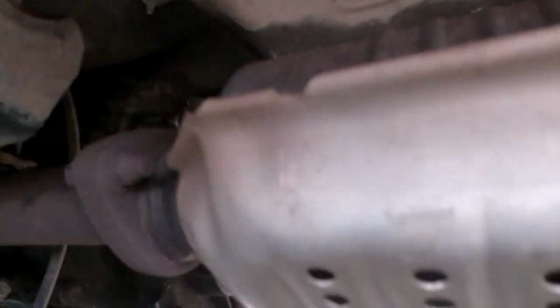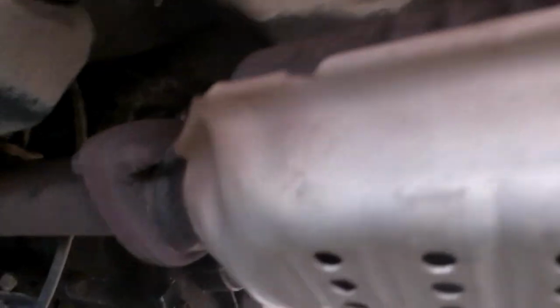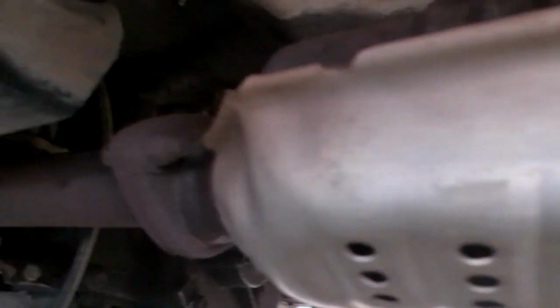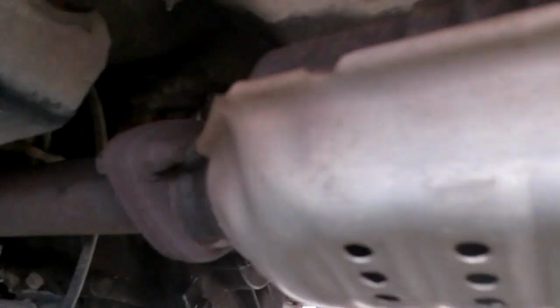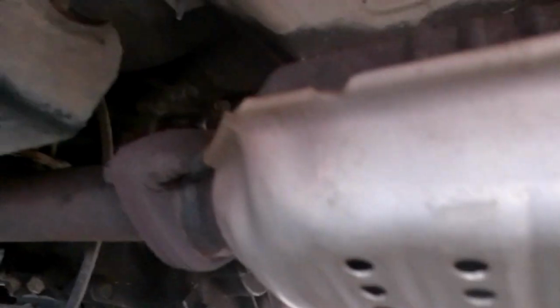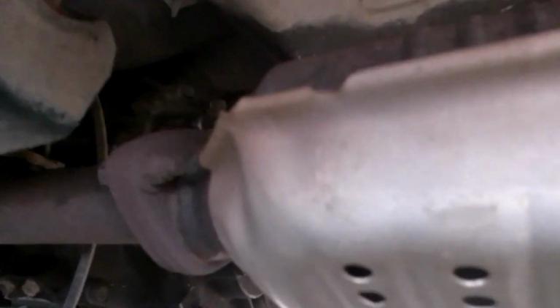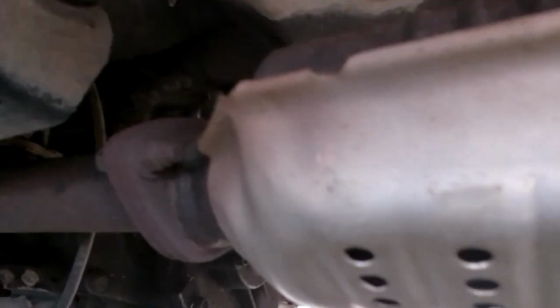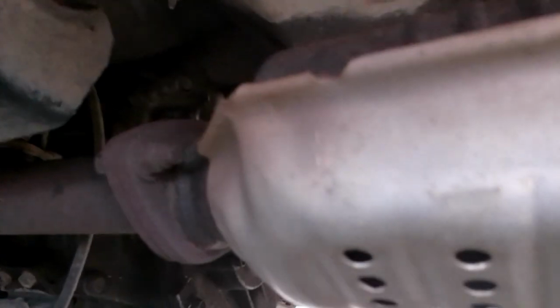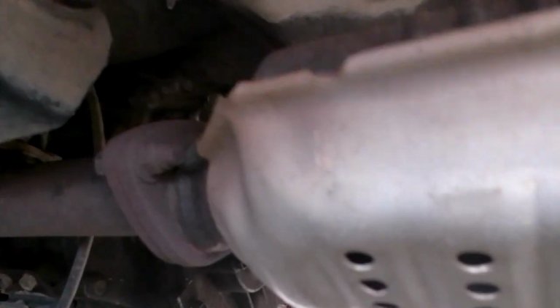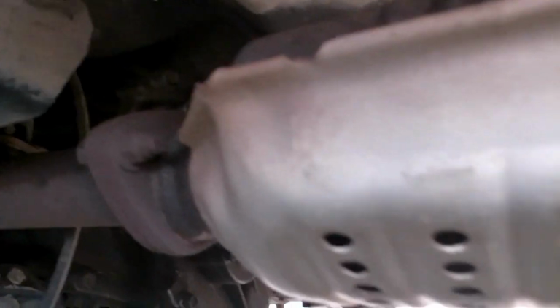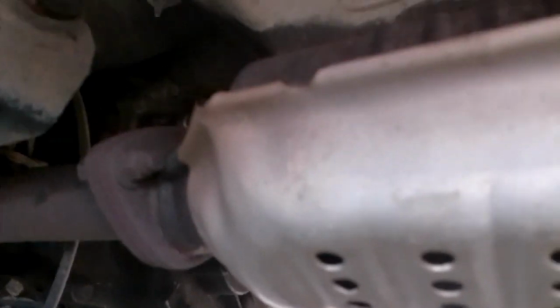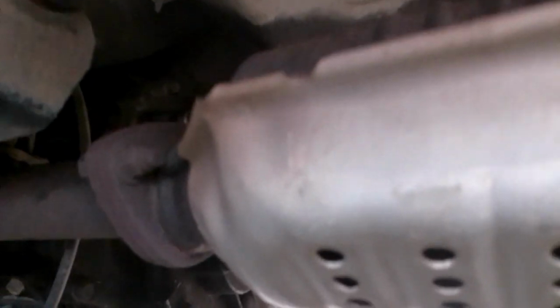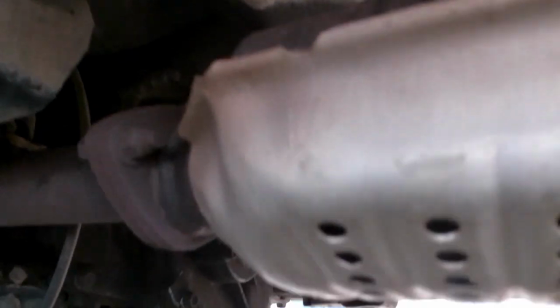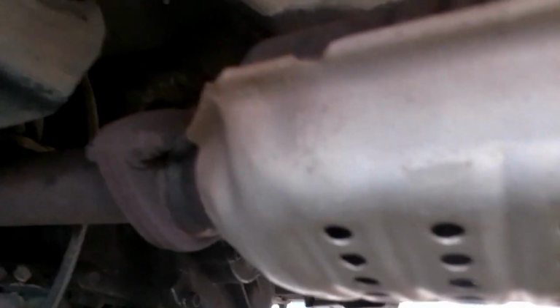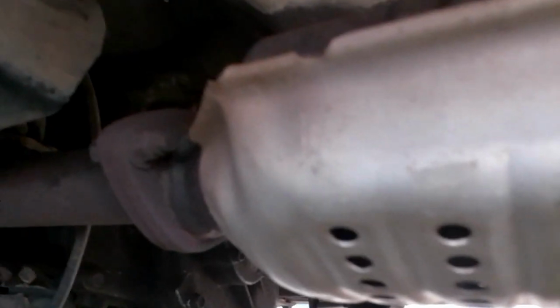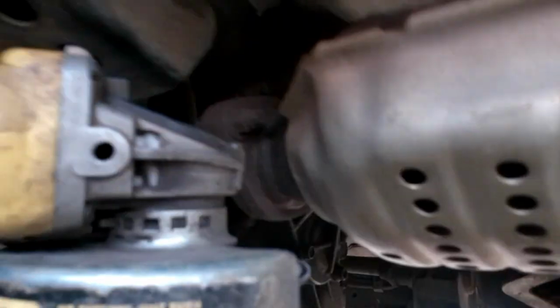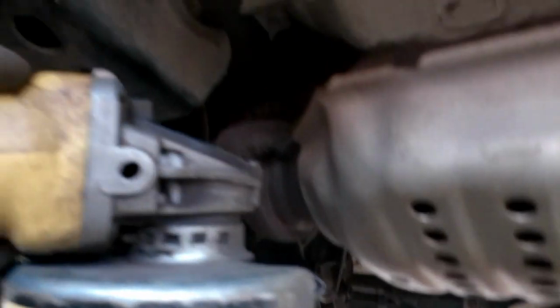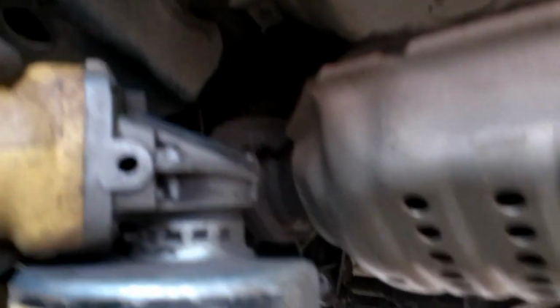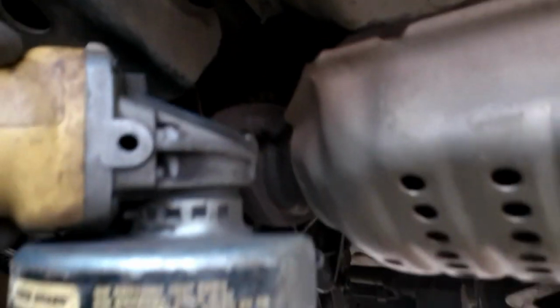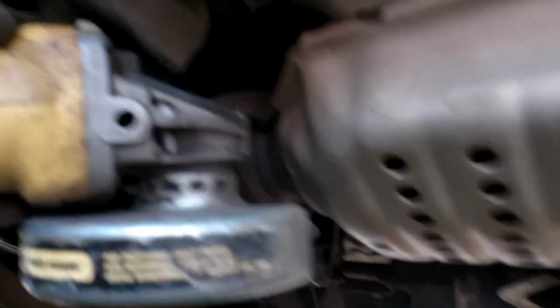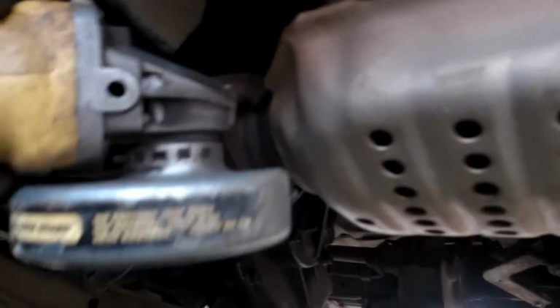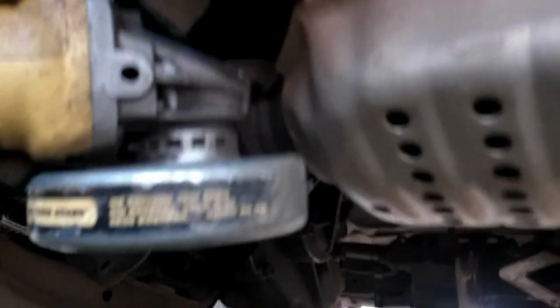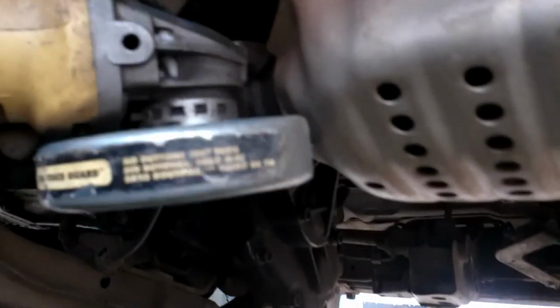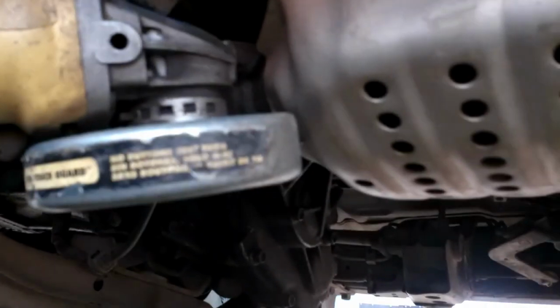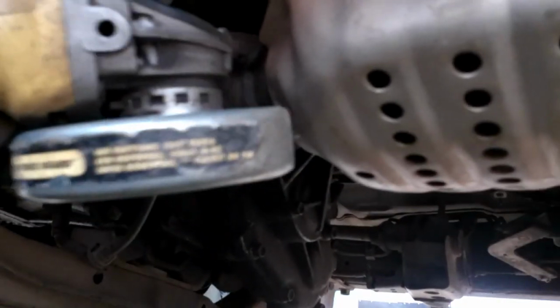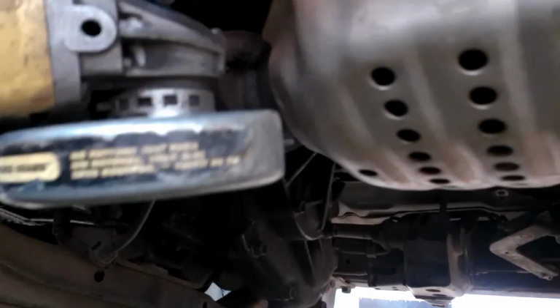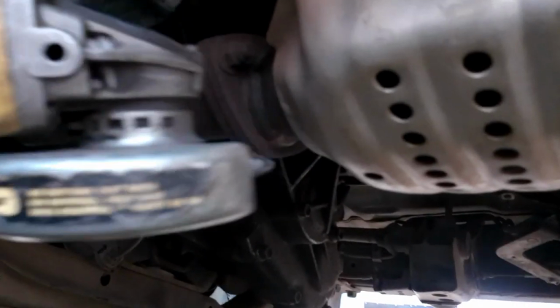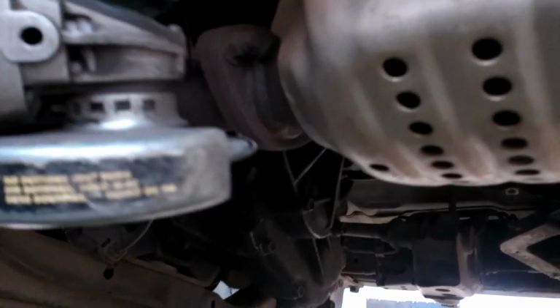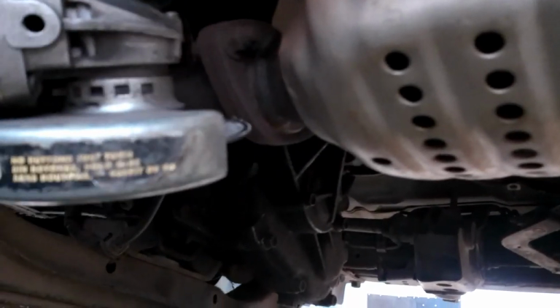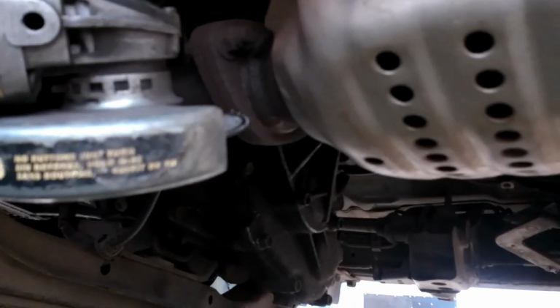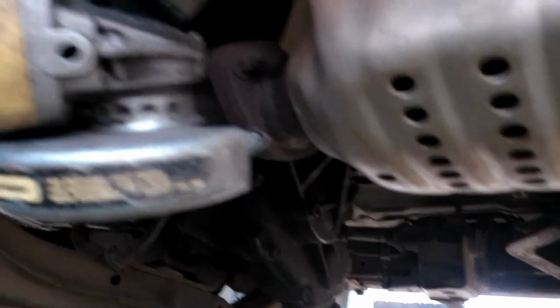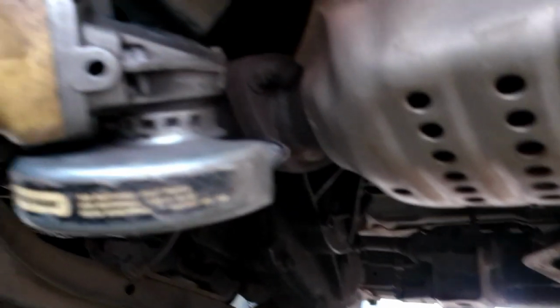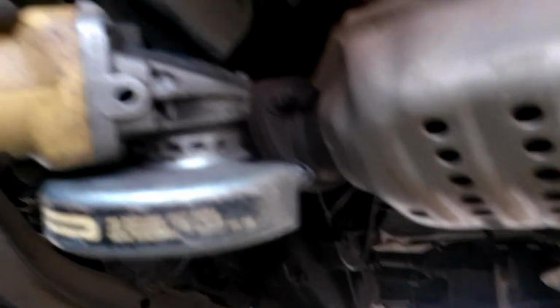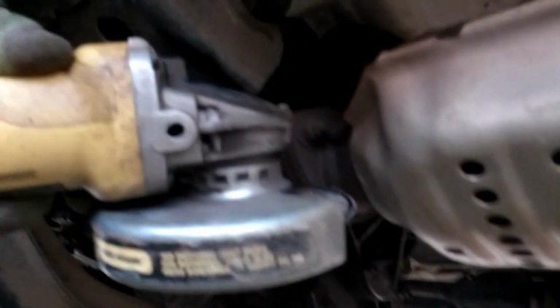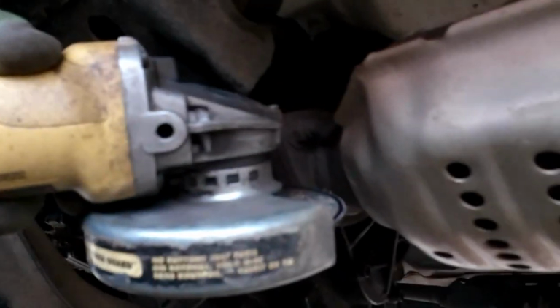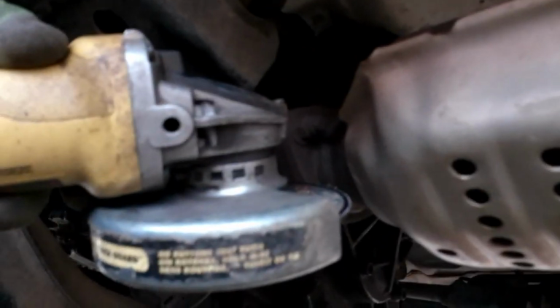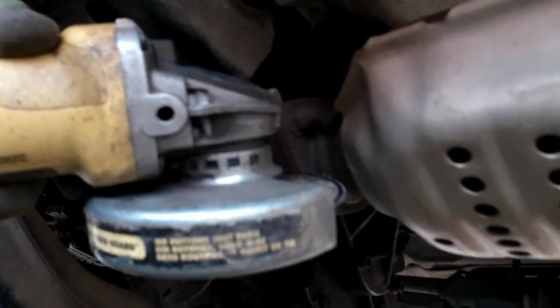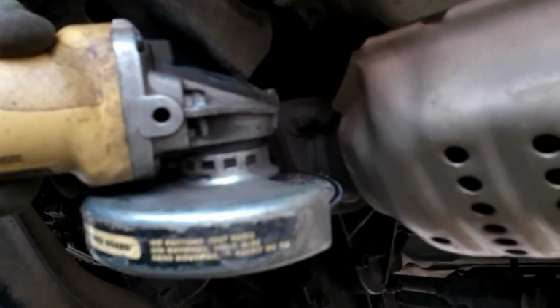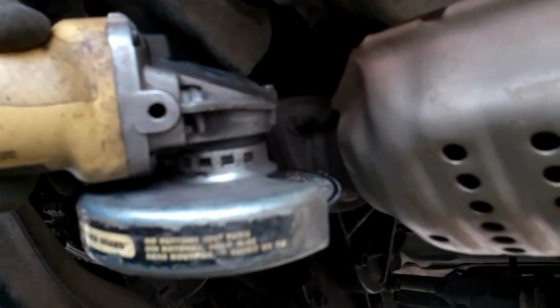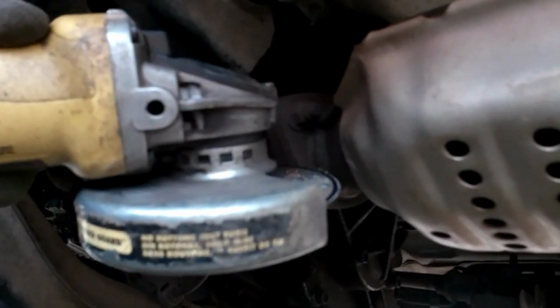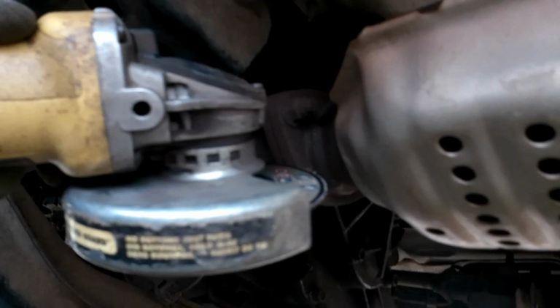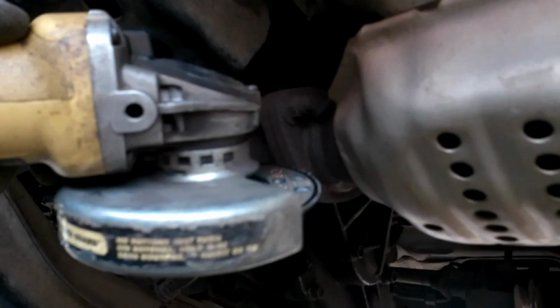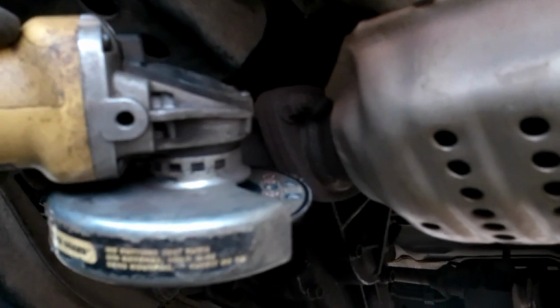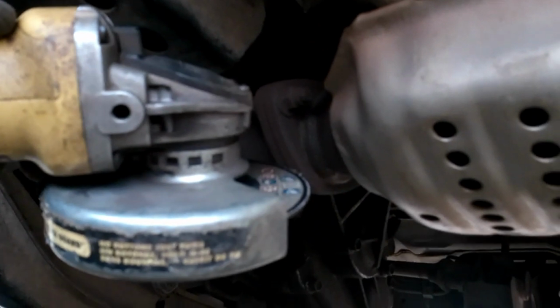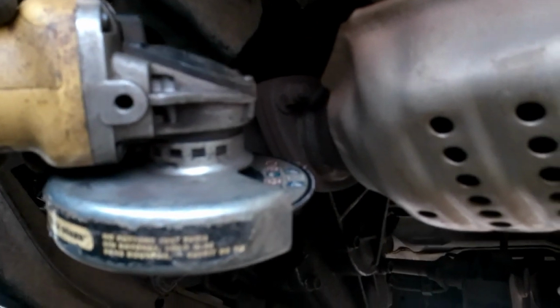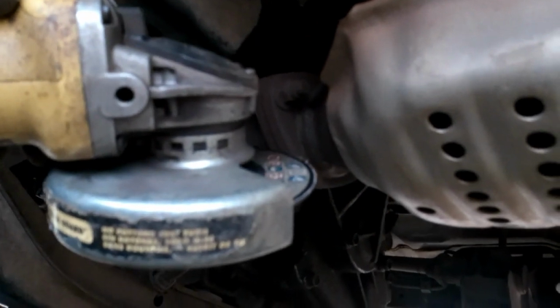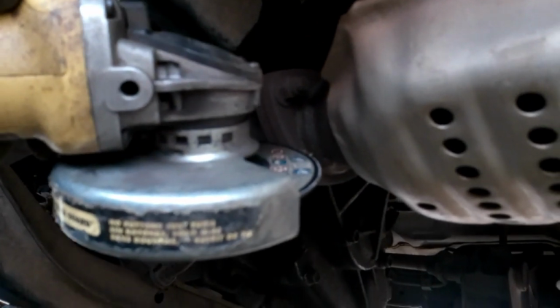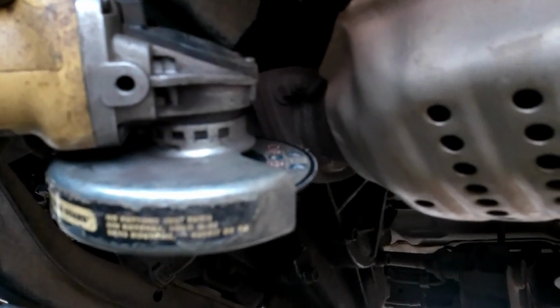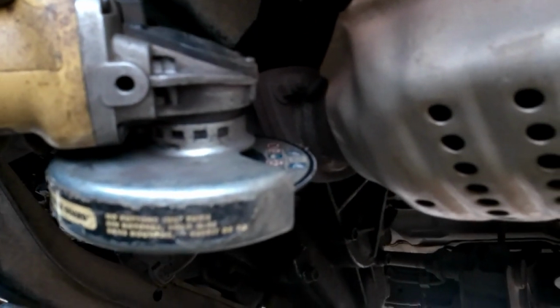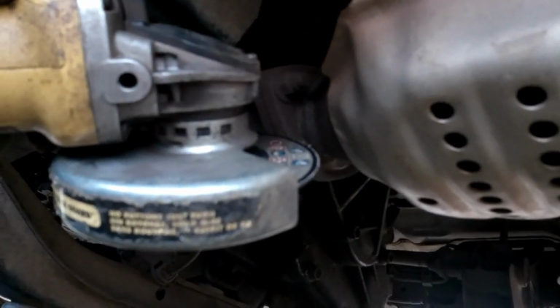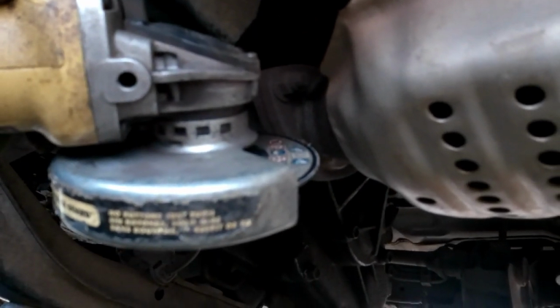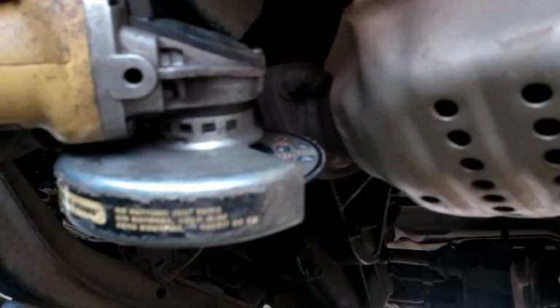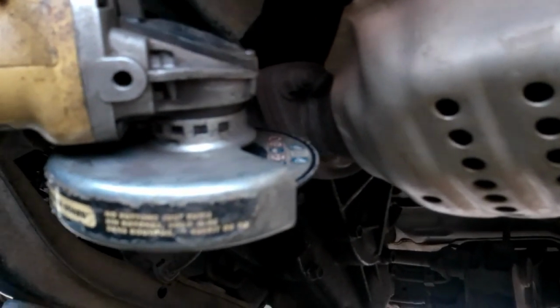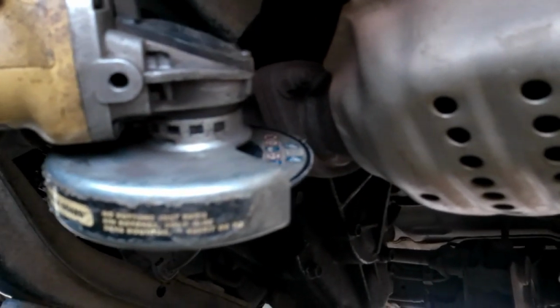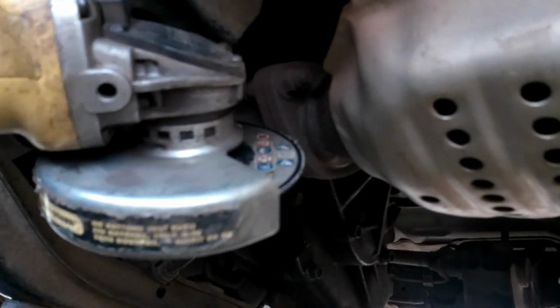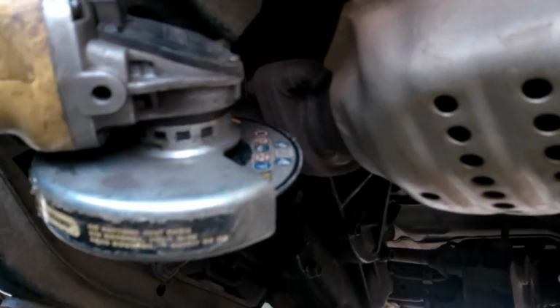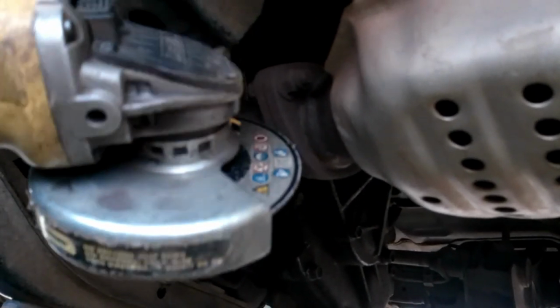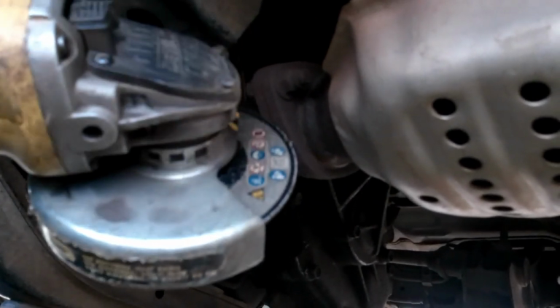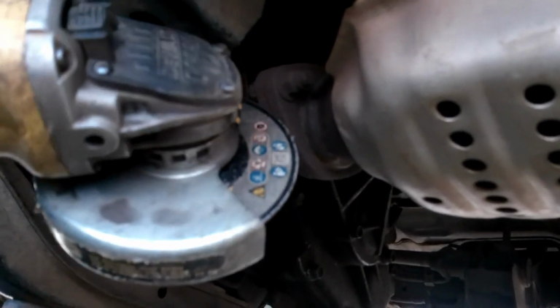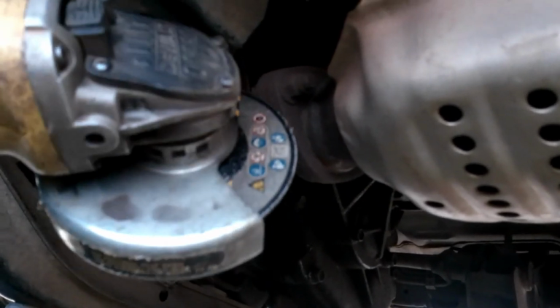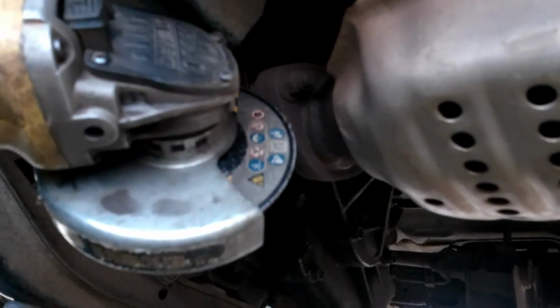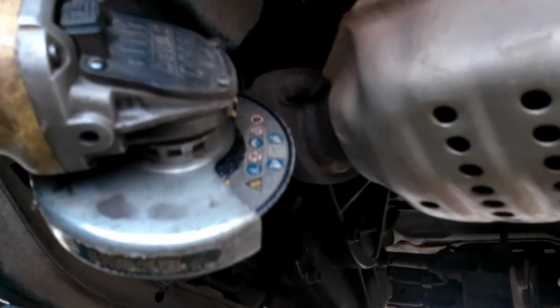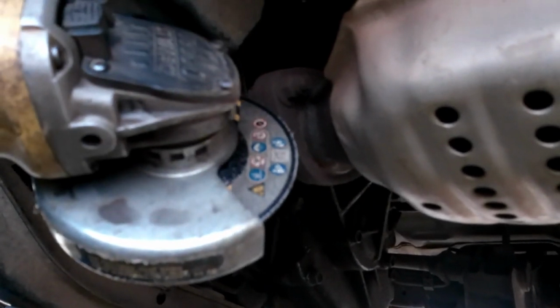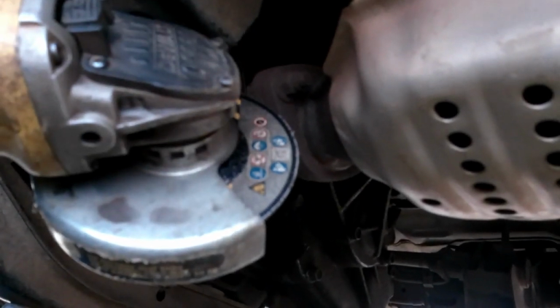It won't take much to cut off. You can use your grinder with a cutting wheel. You'll see me use this grinder in many of my videos.